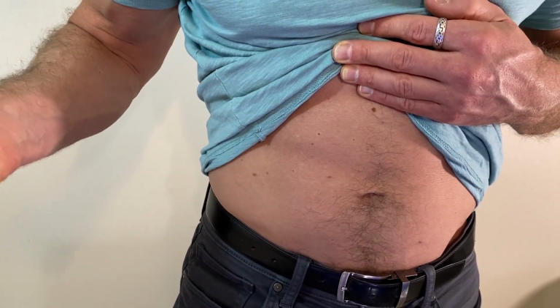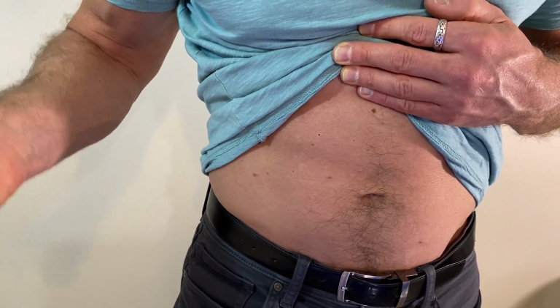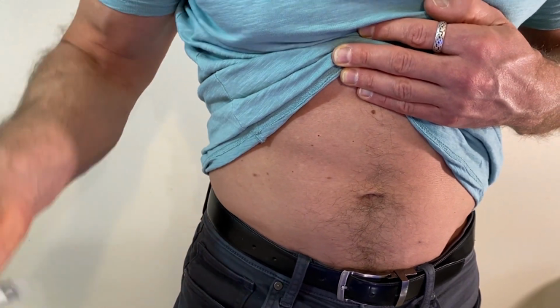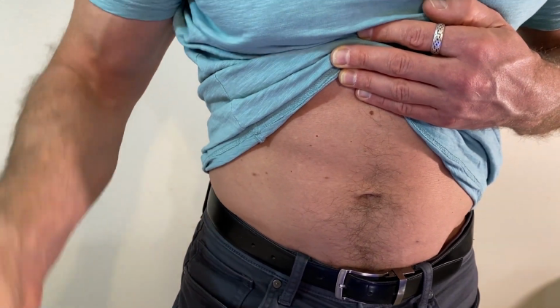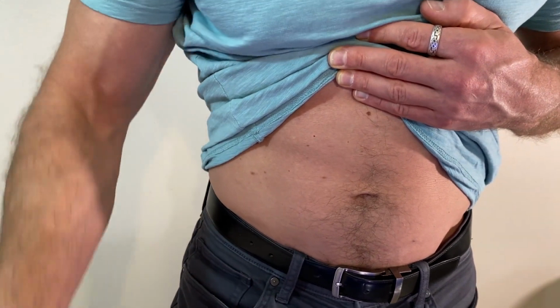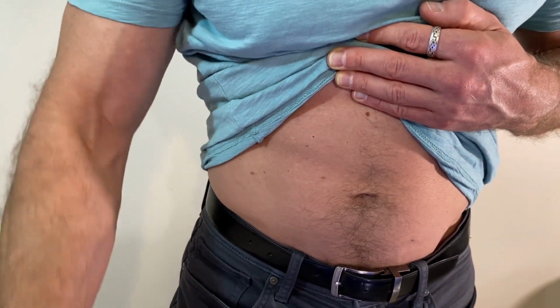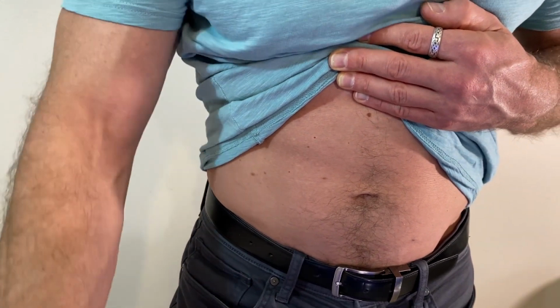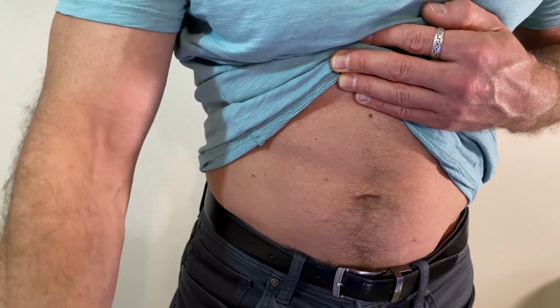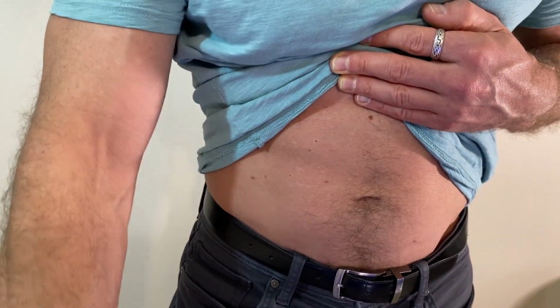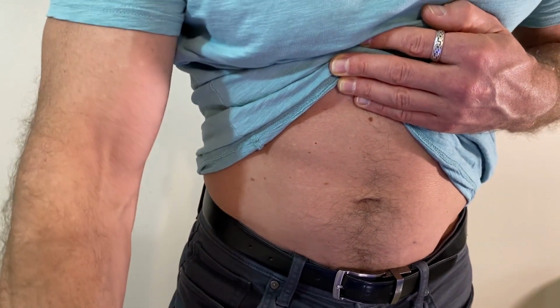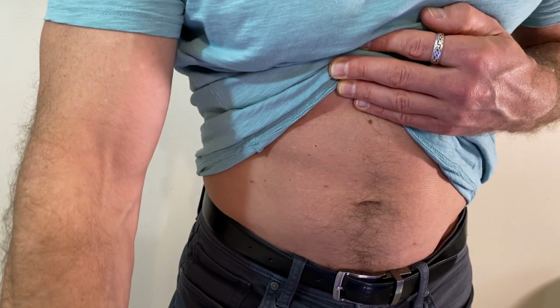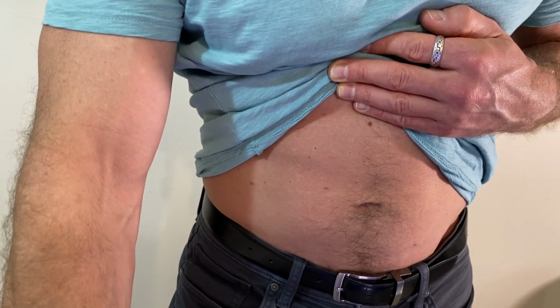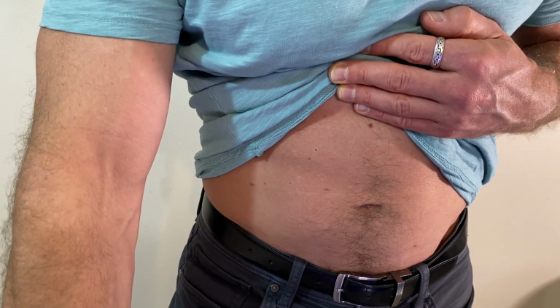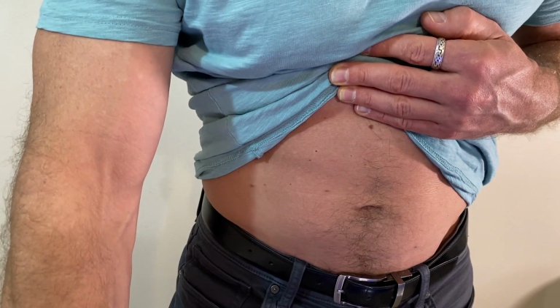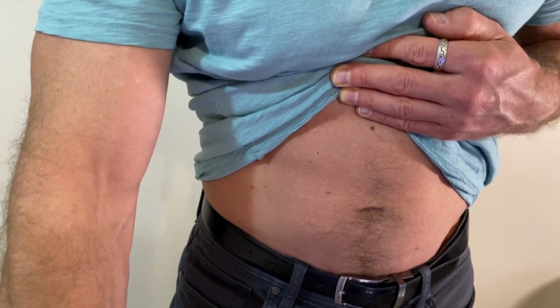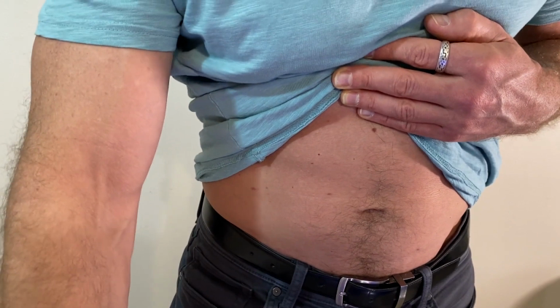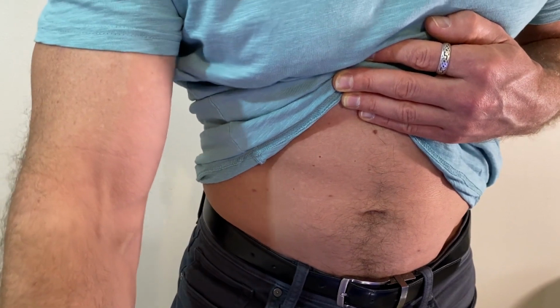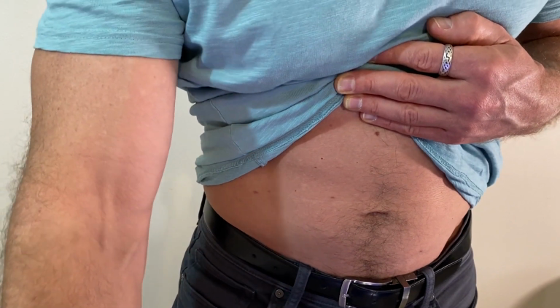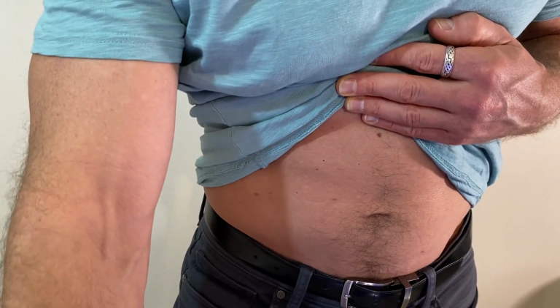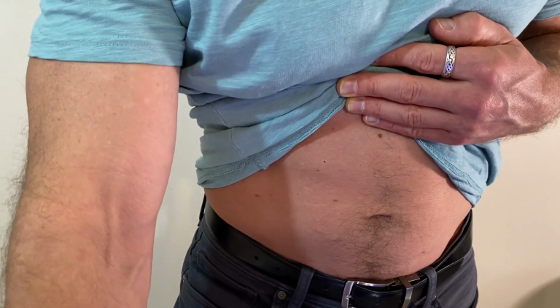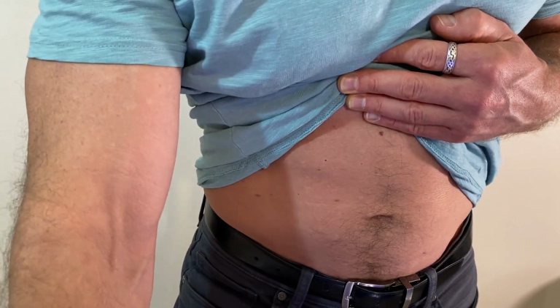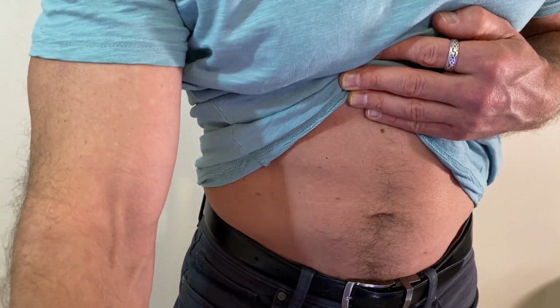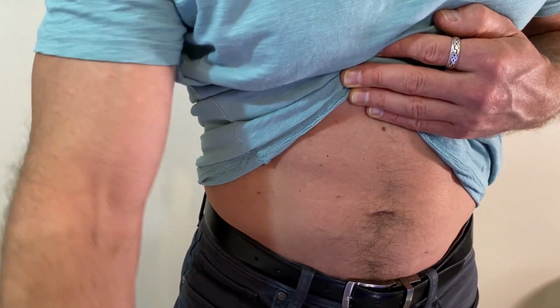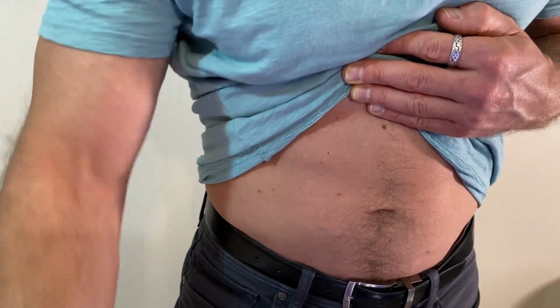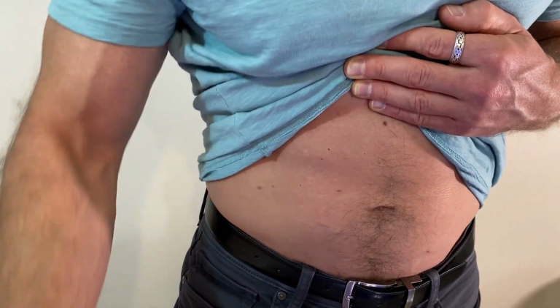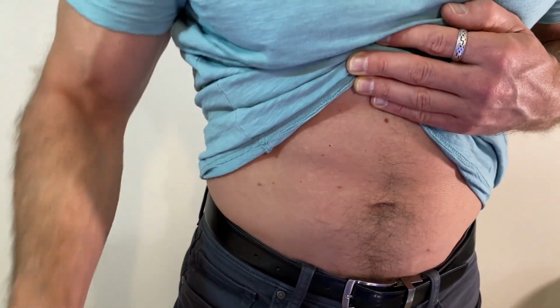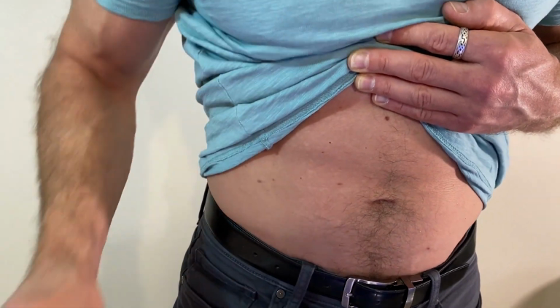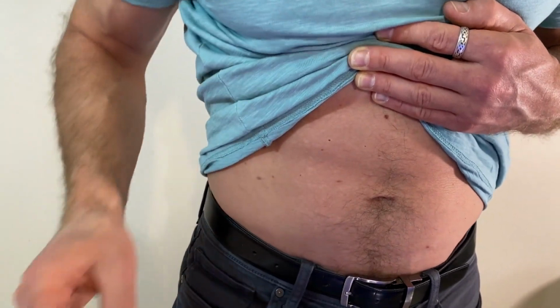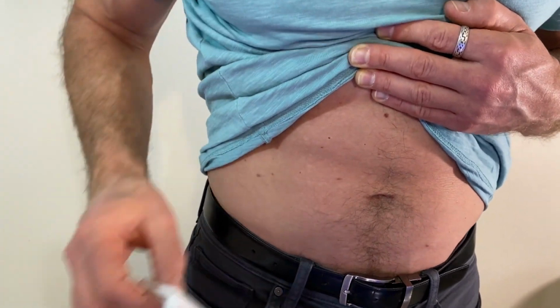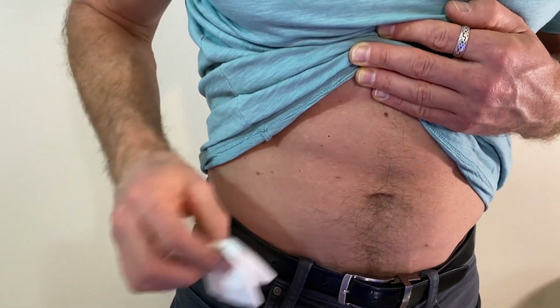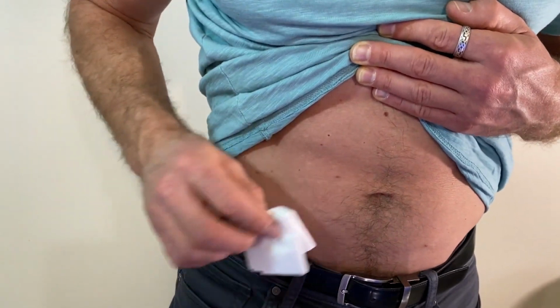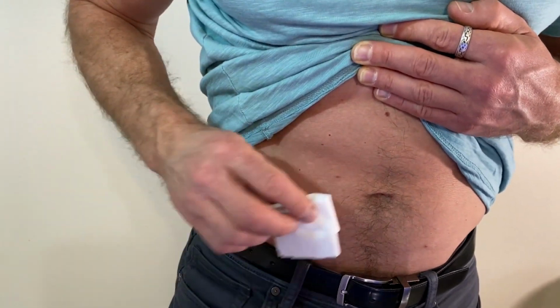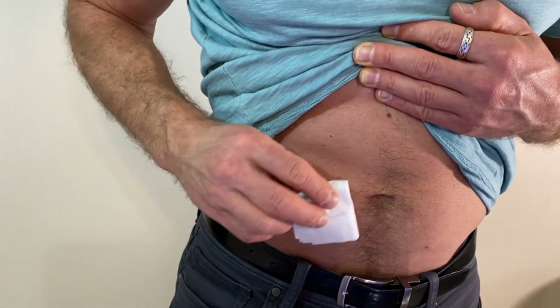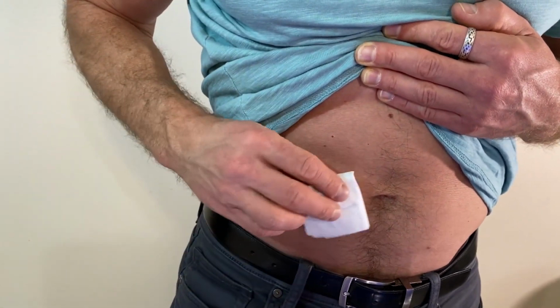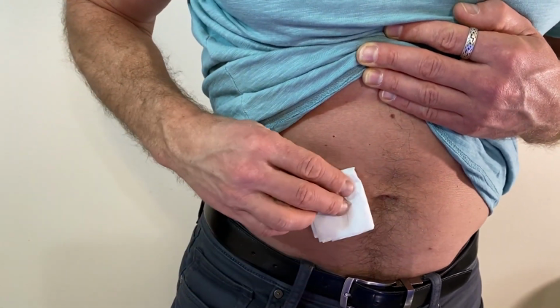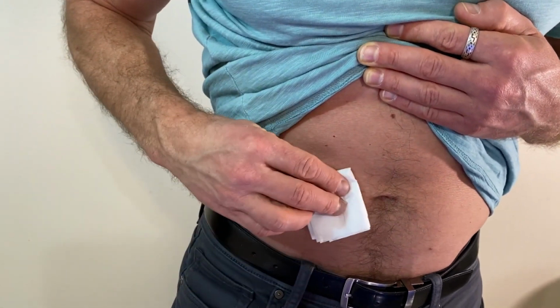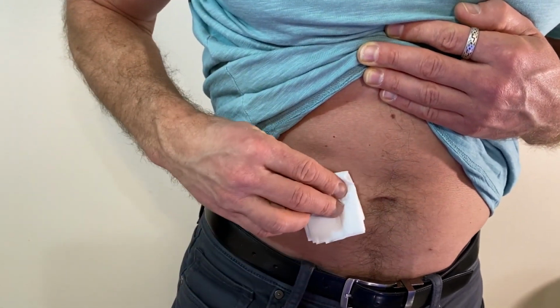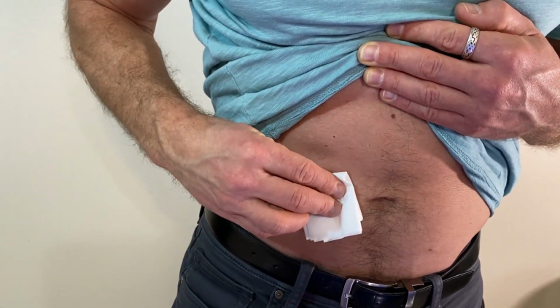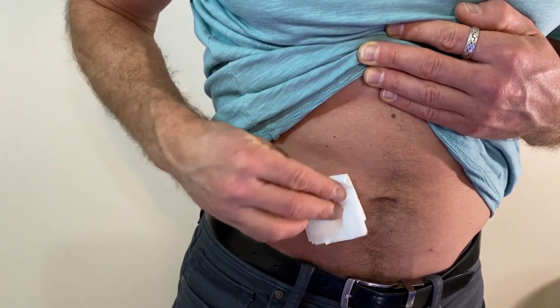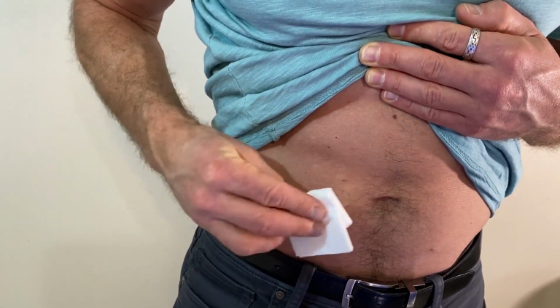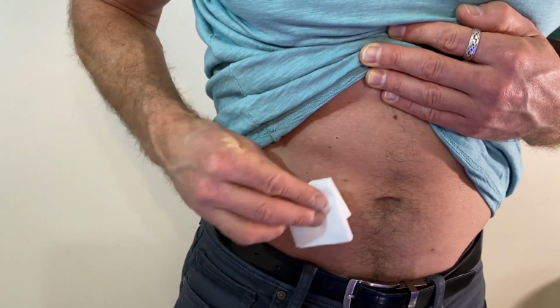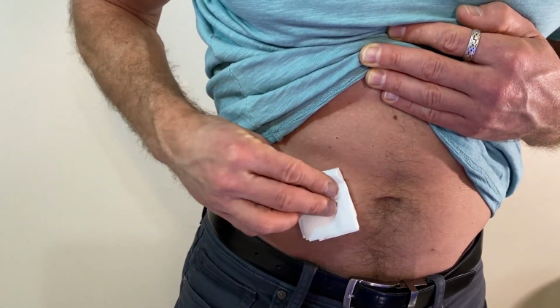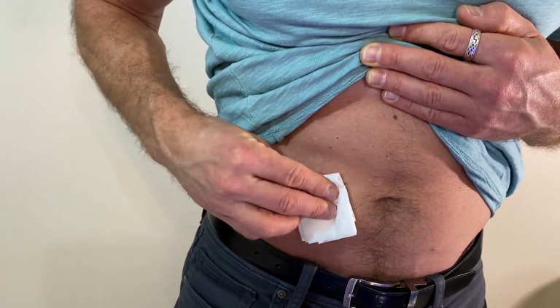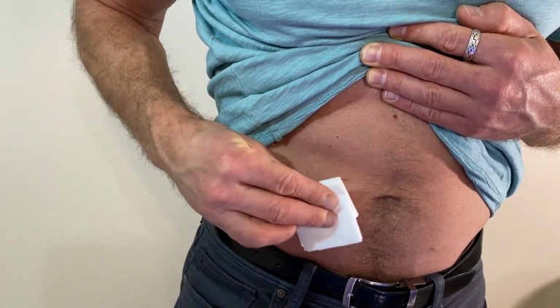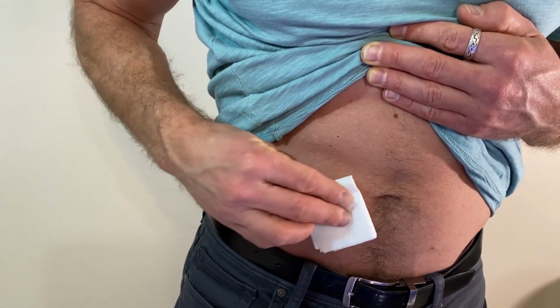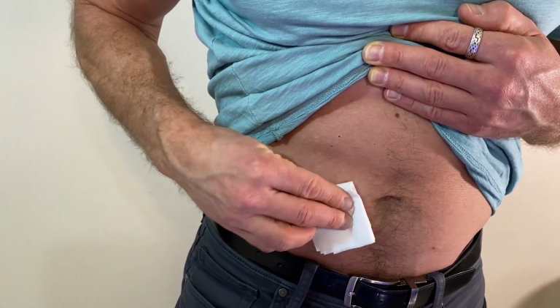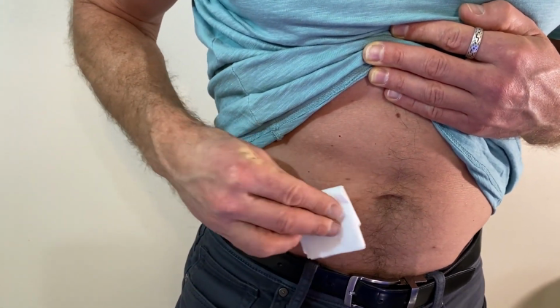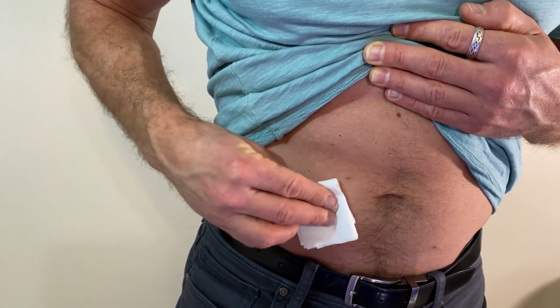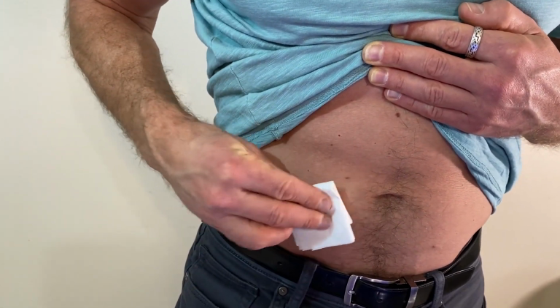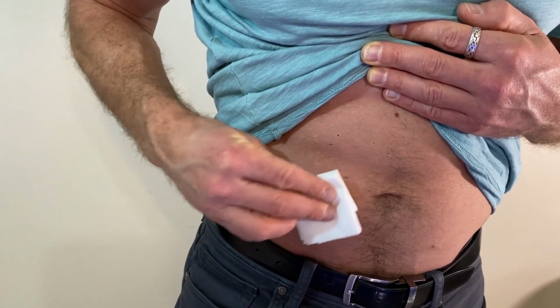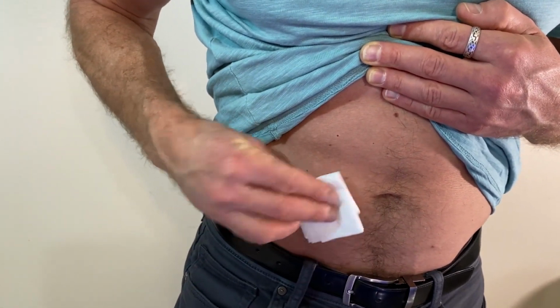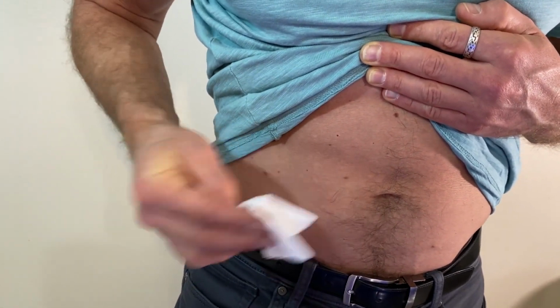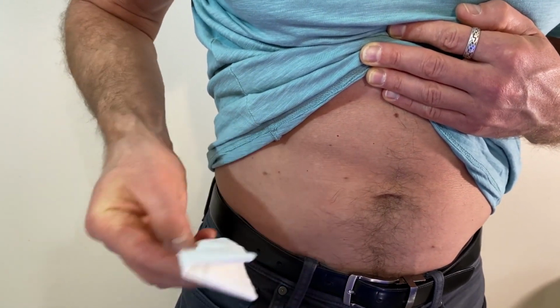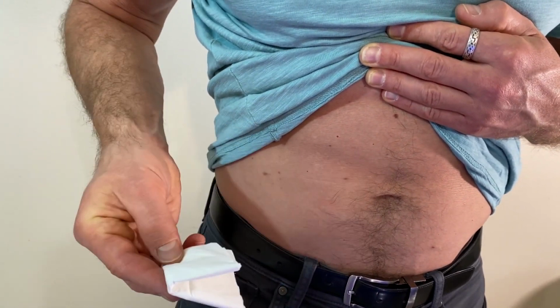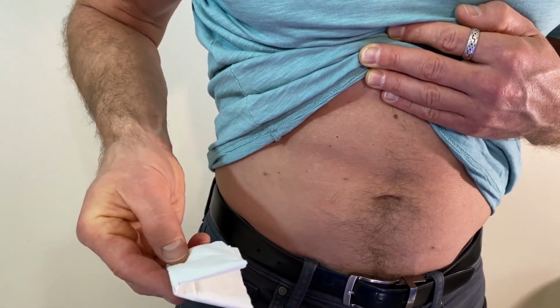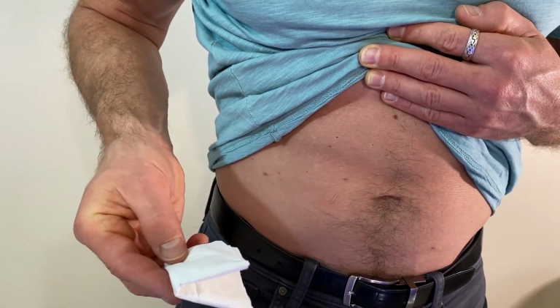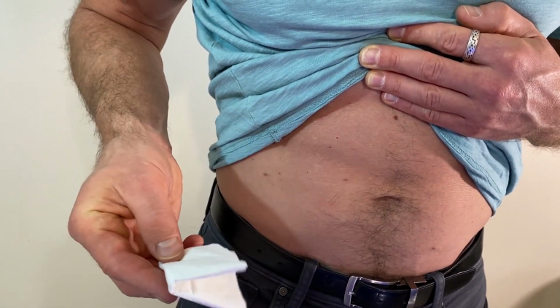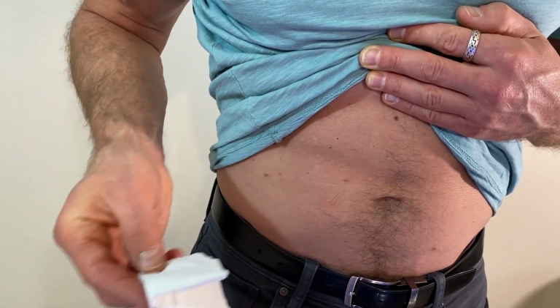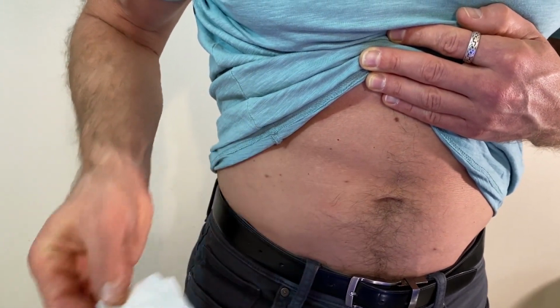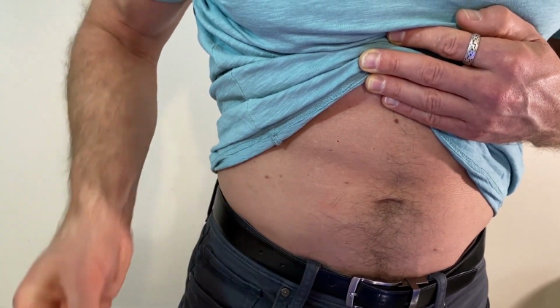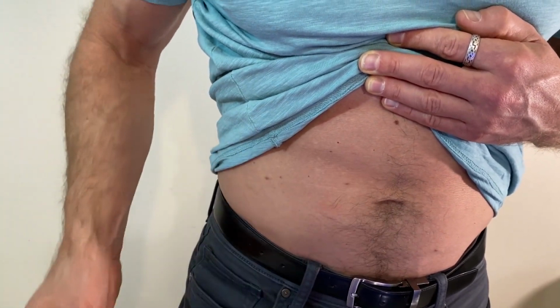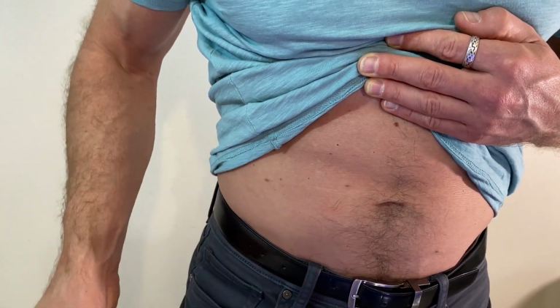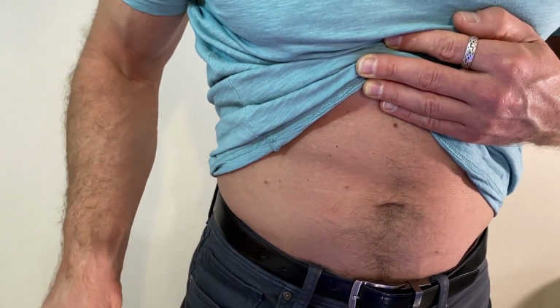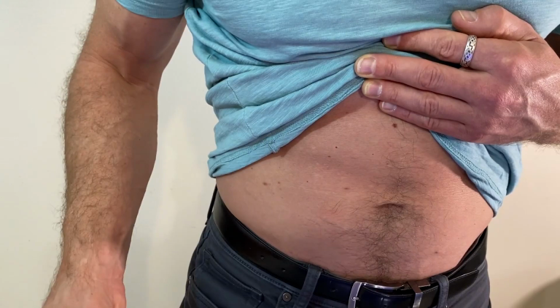And that's it. You likely will not need a band-aid or gauze or anything.